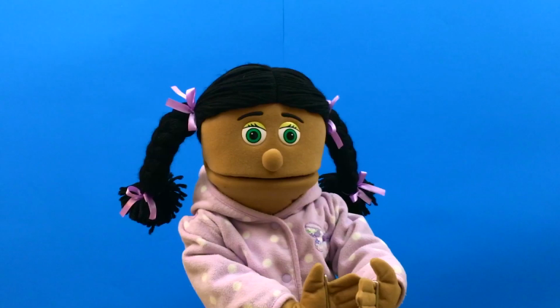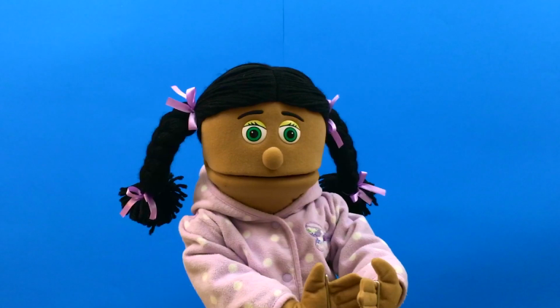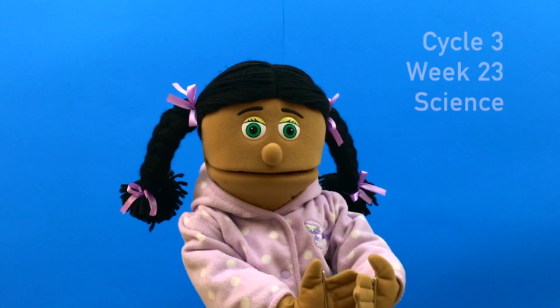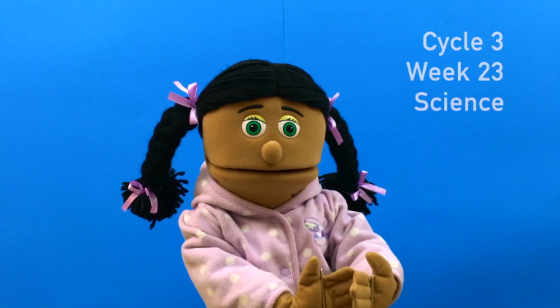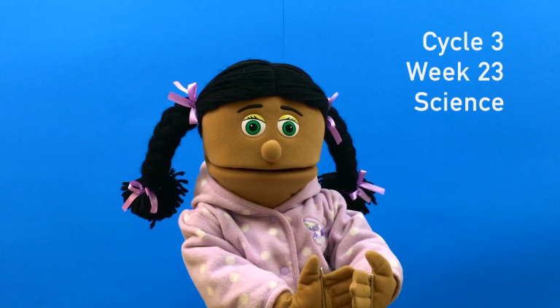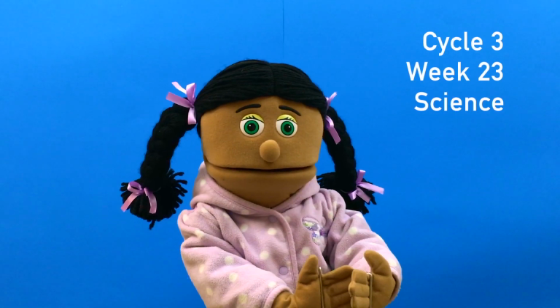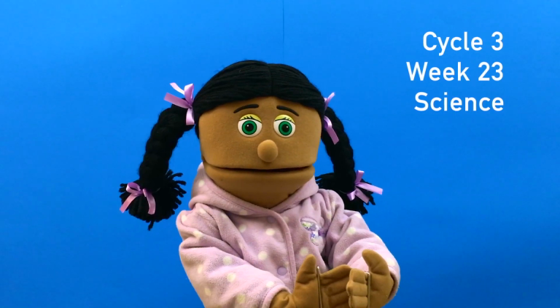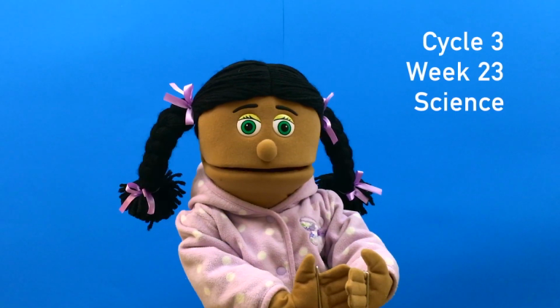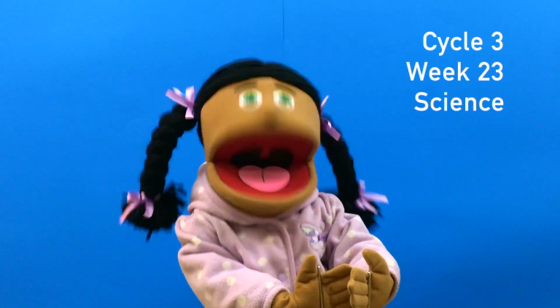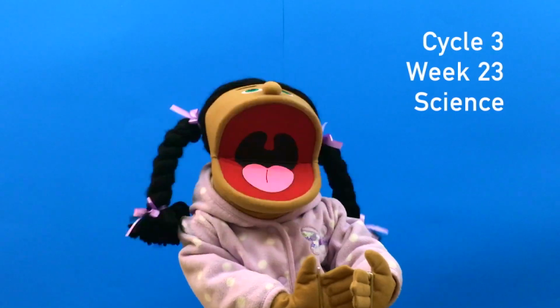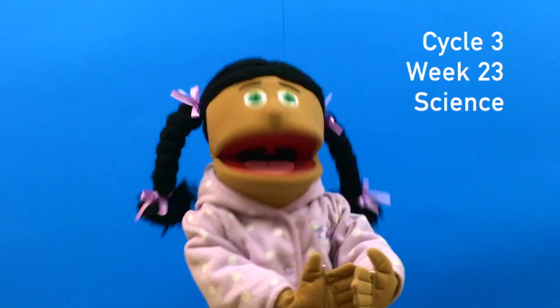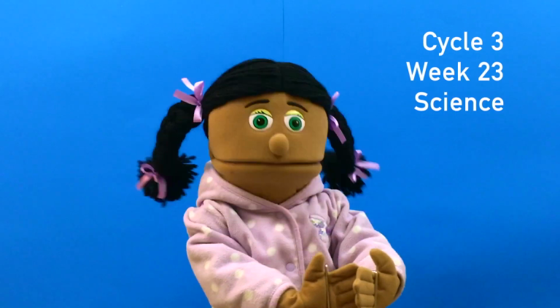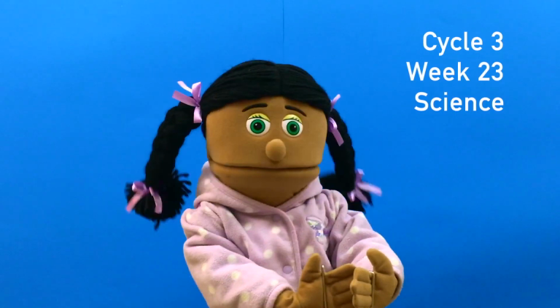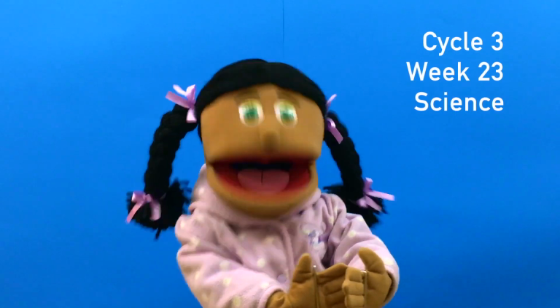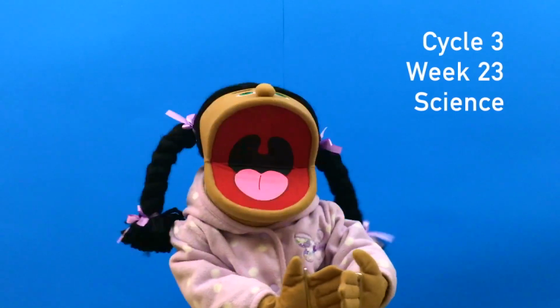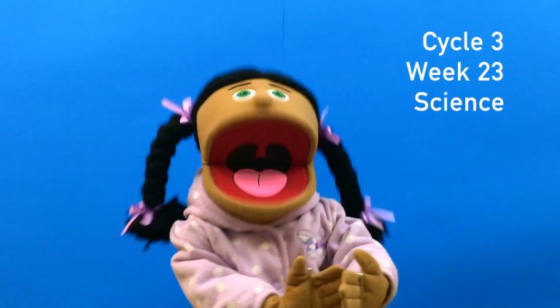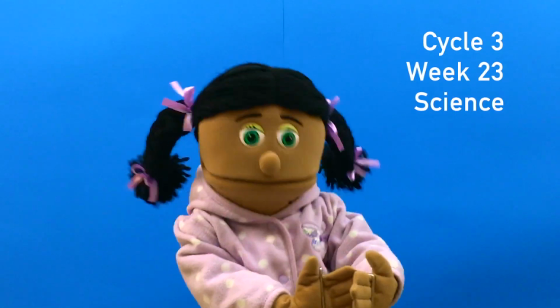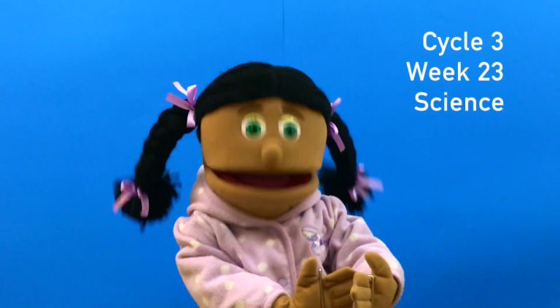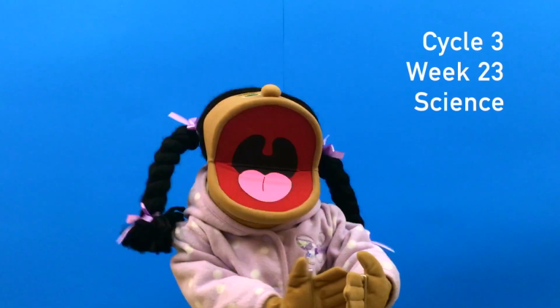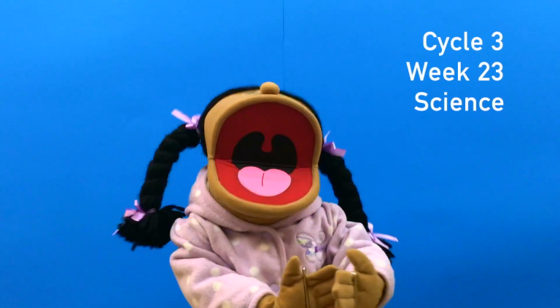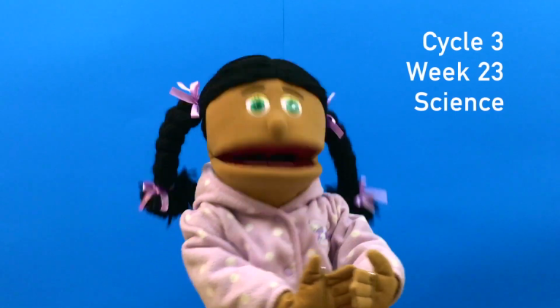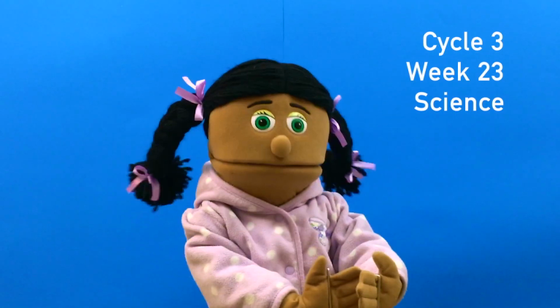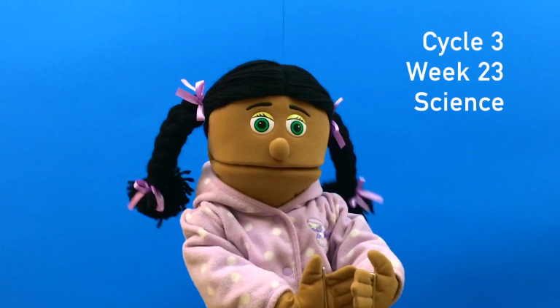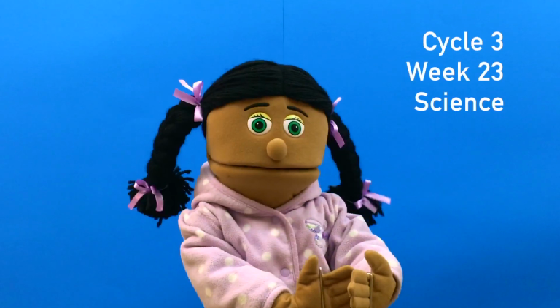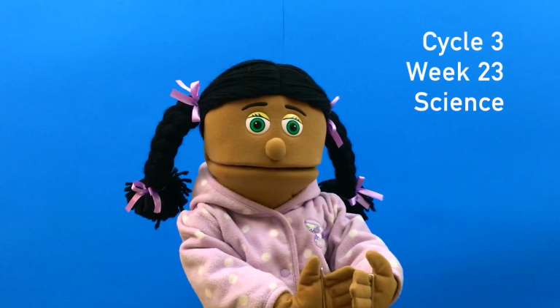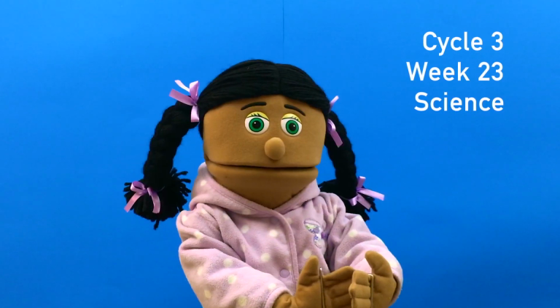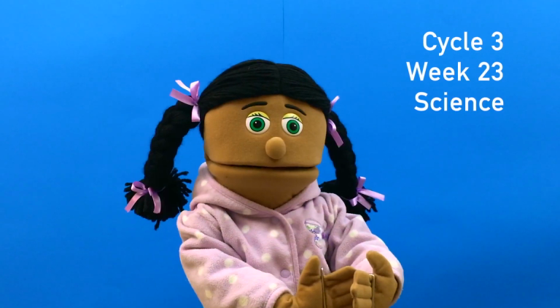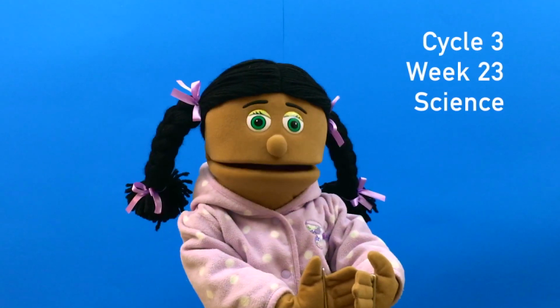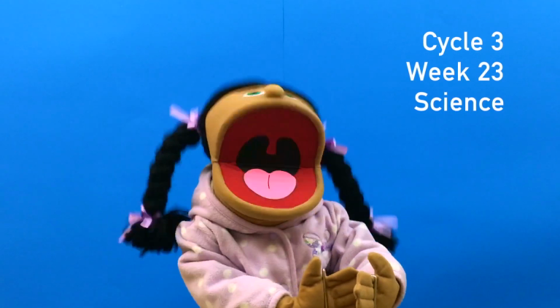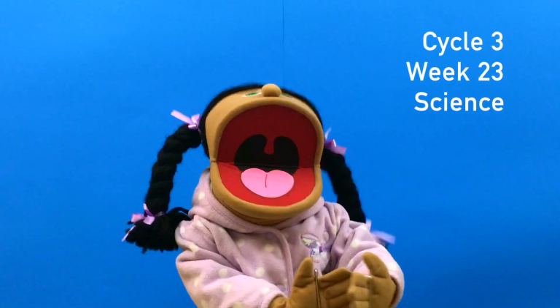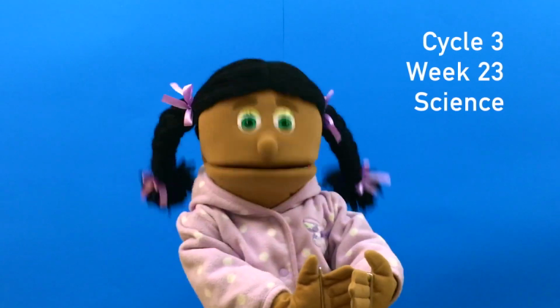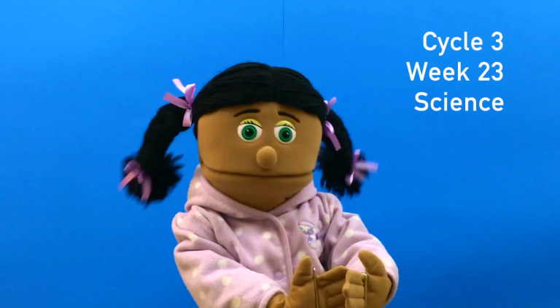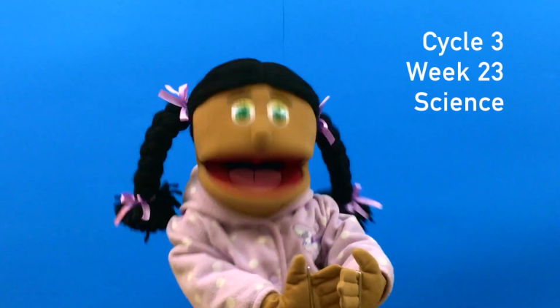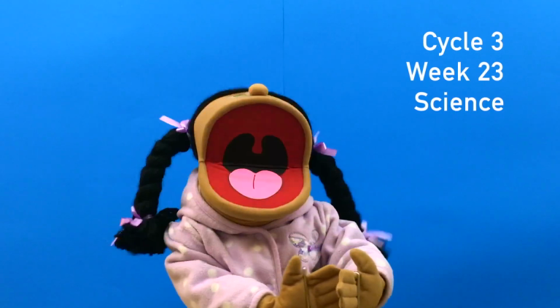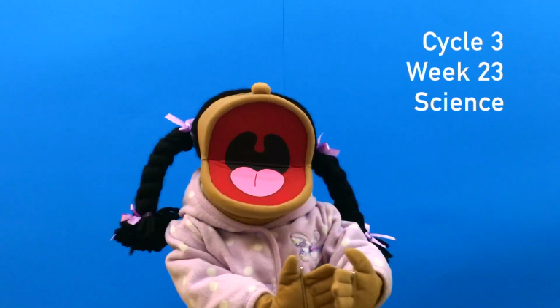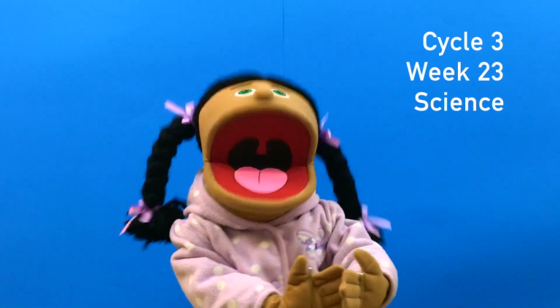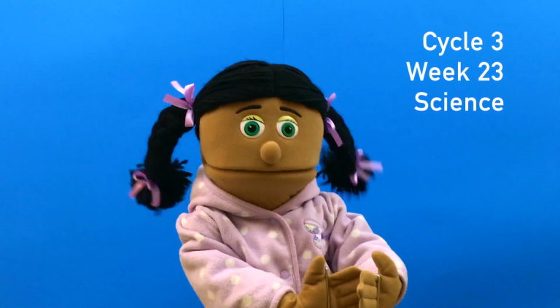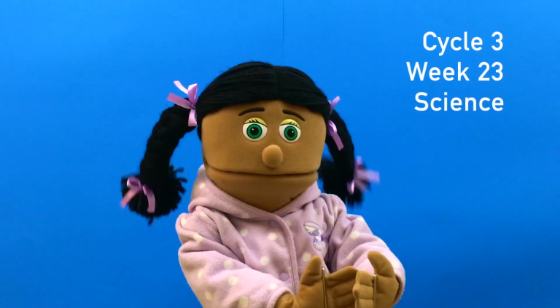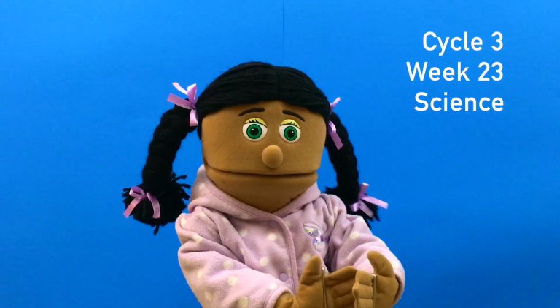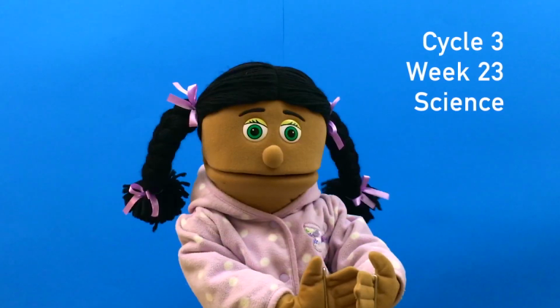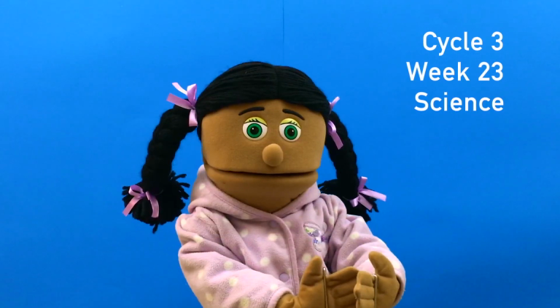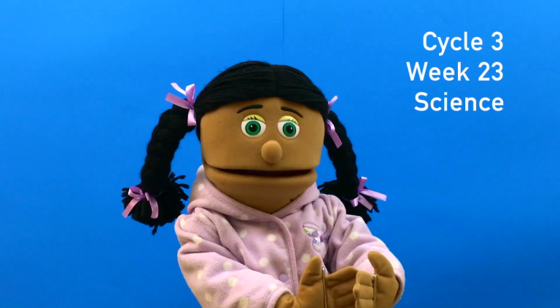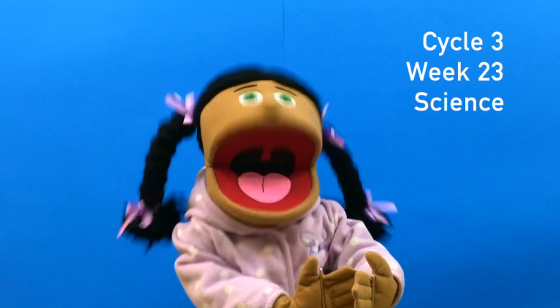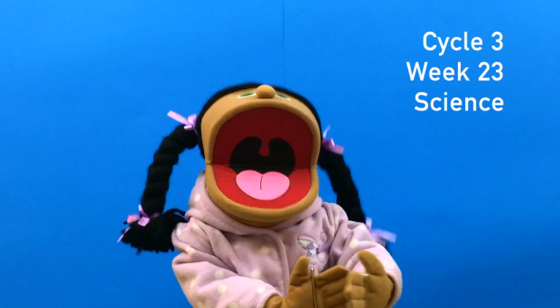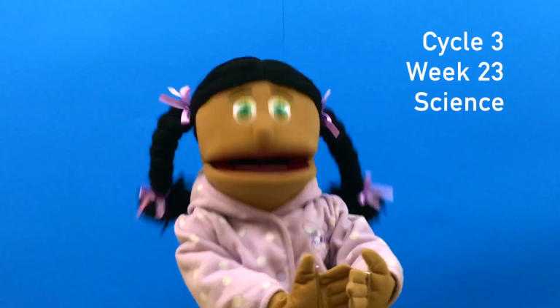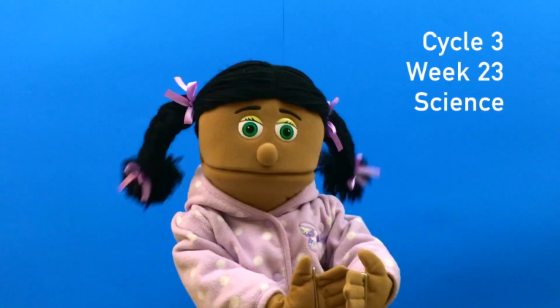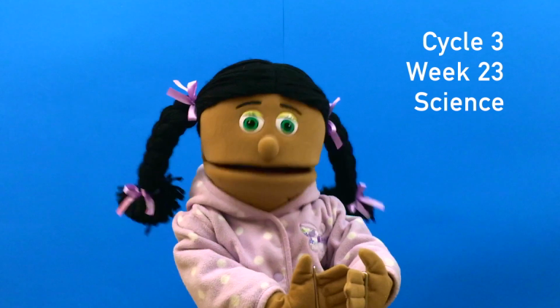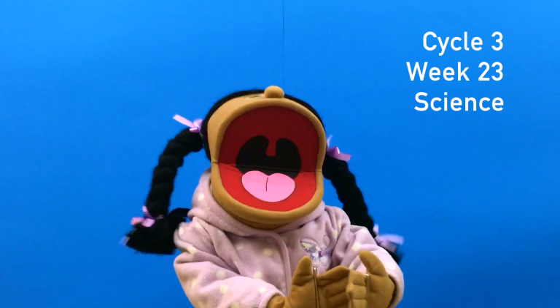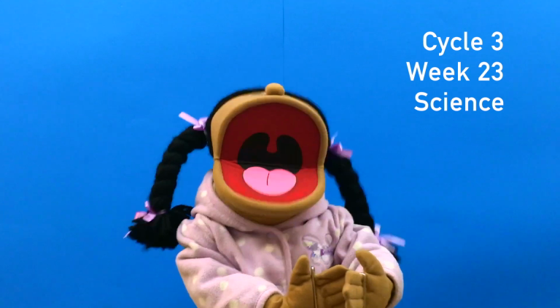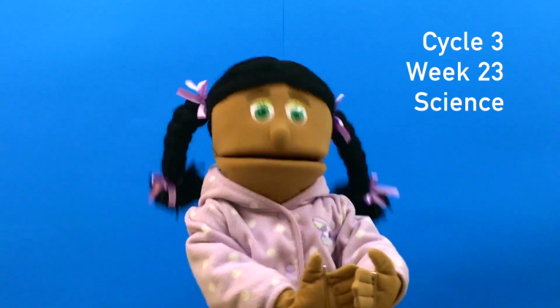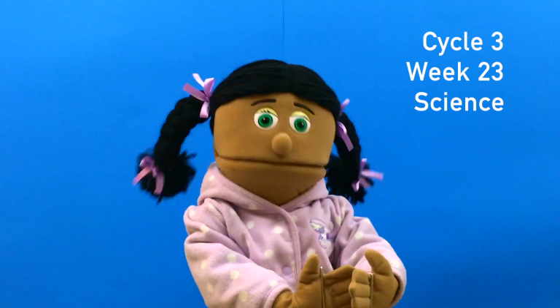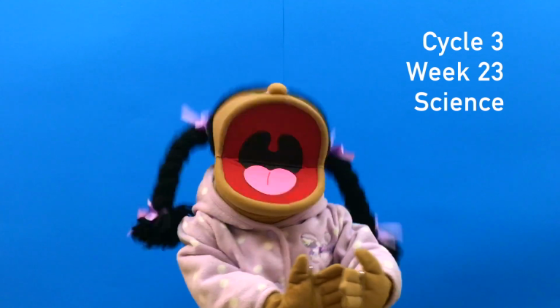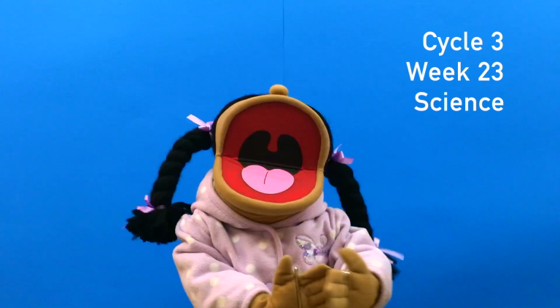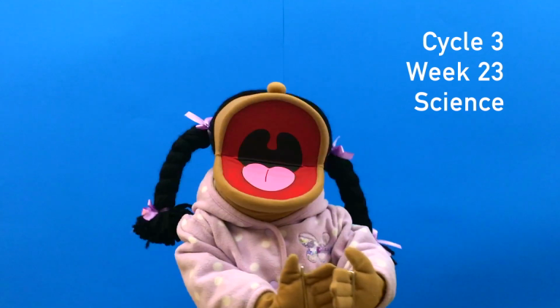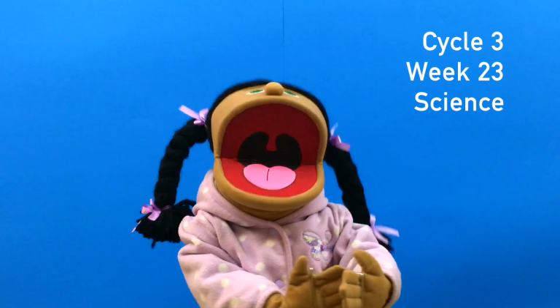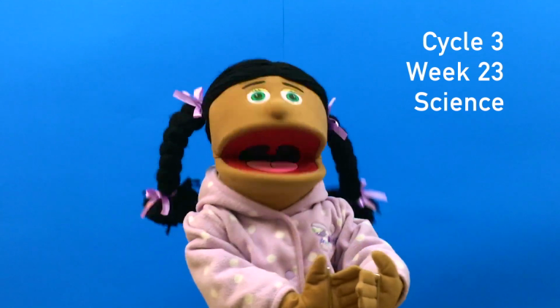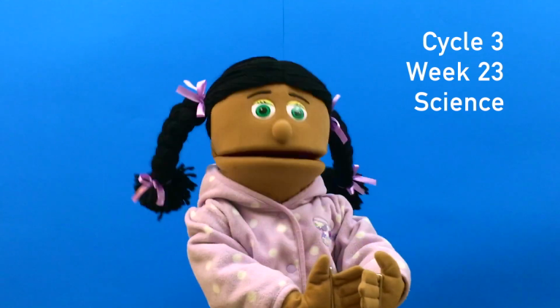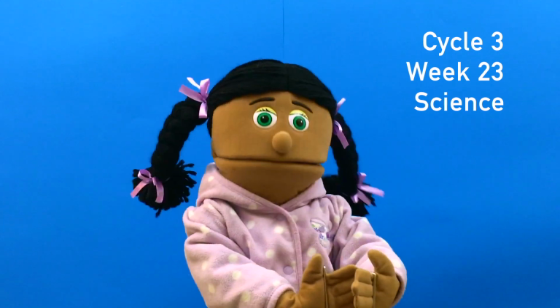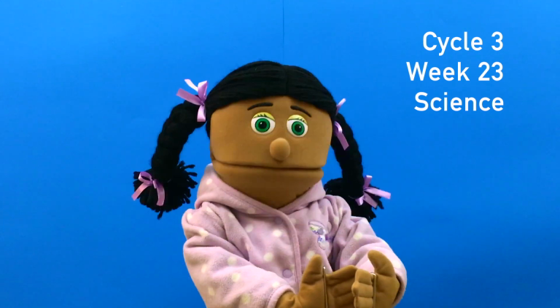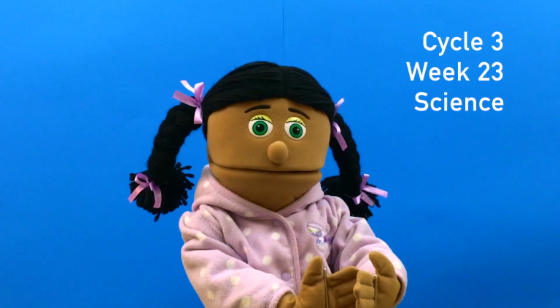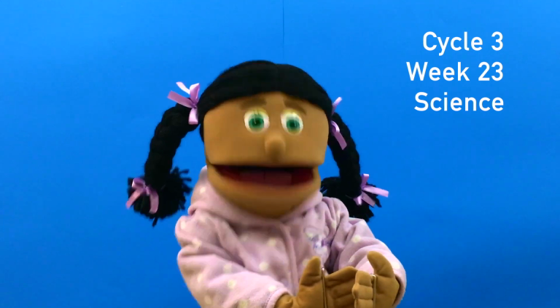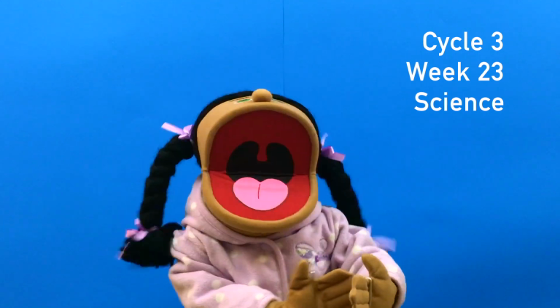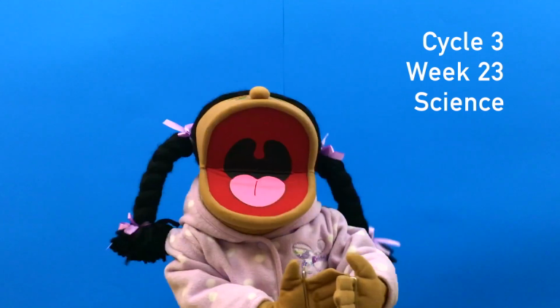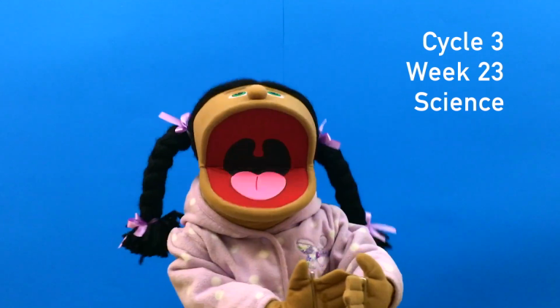Classical Conversations, Cycle 3, Week 23, Science.